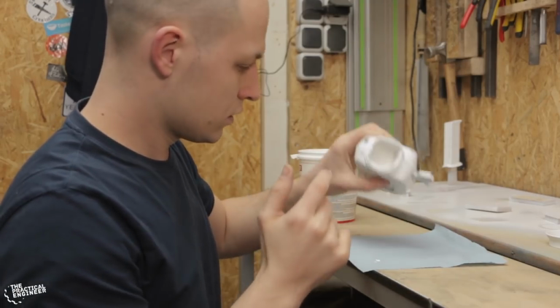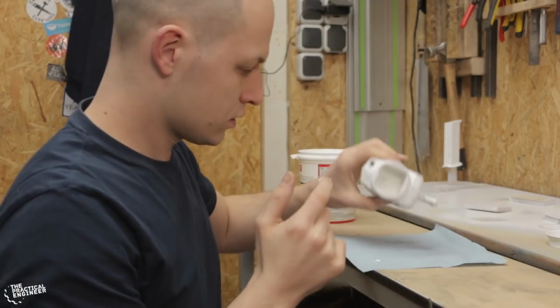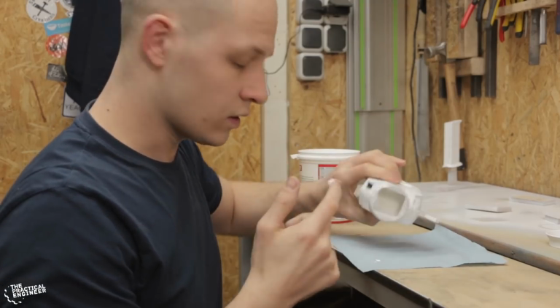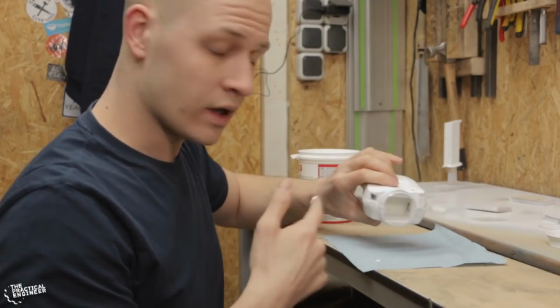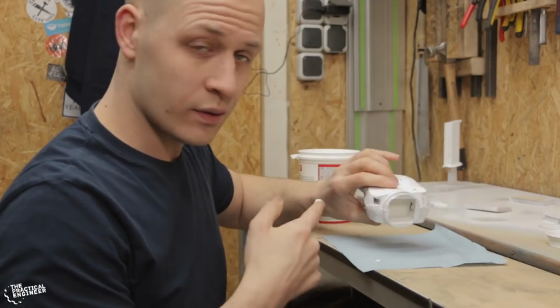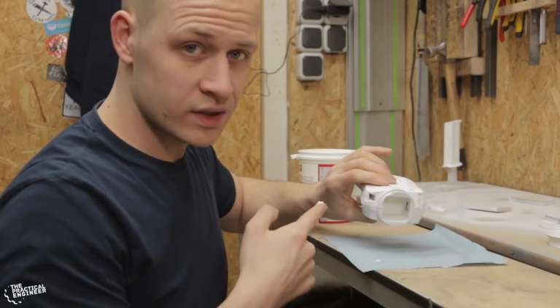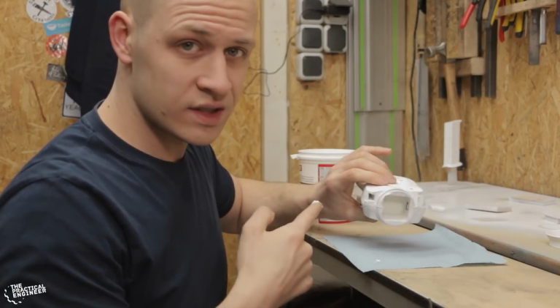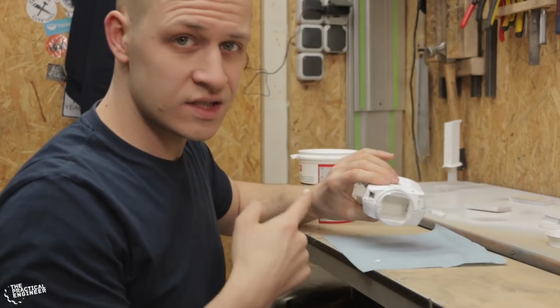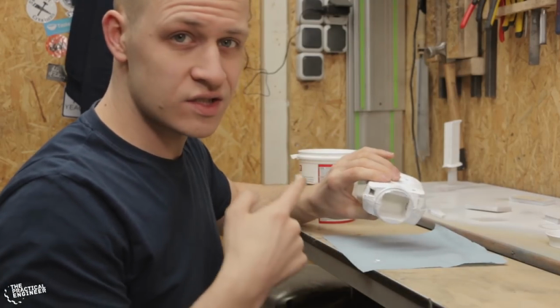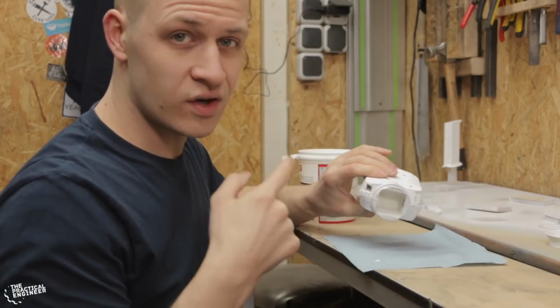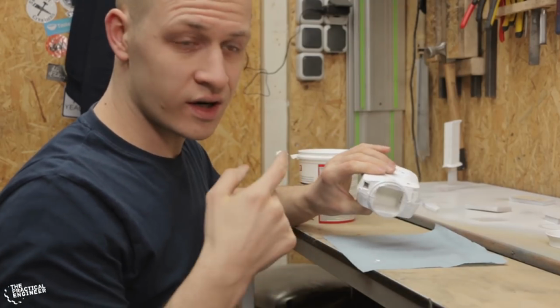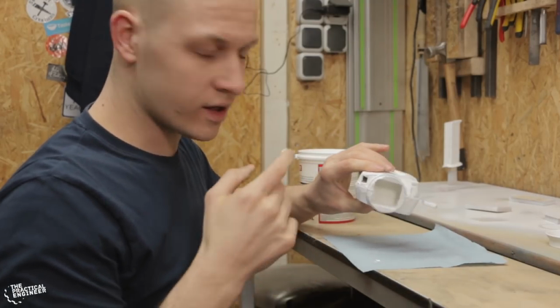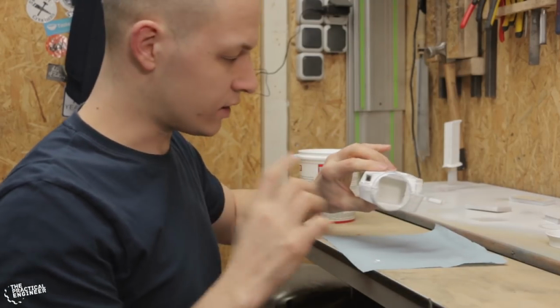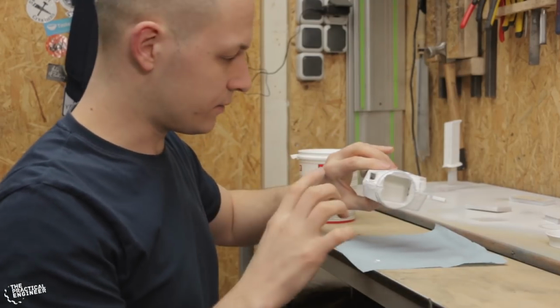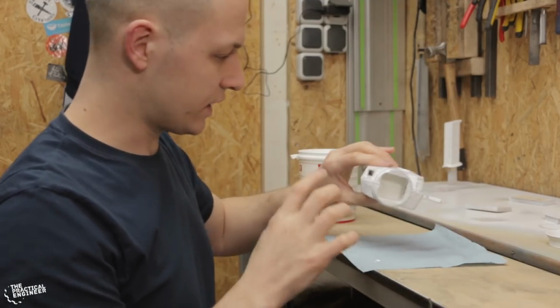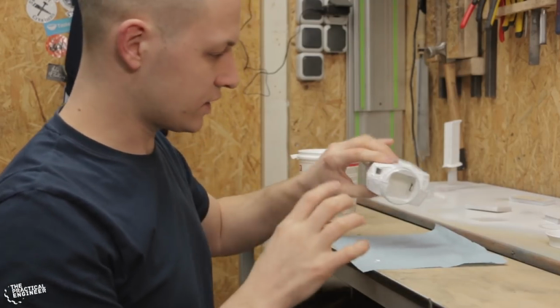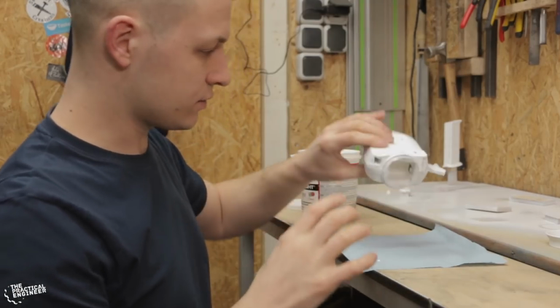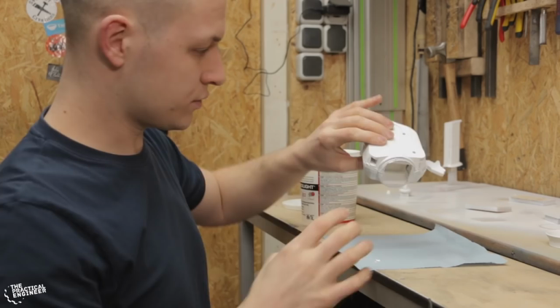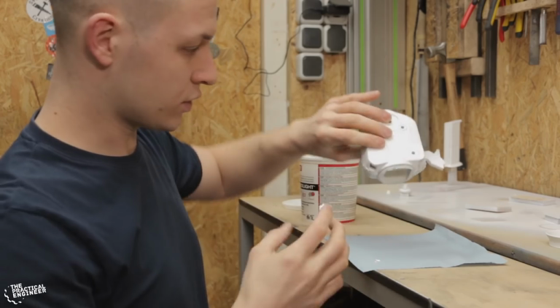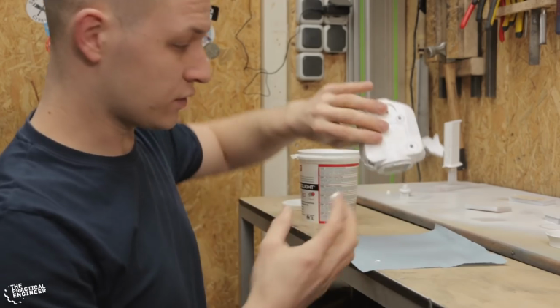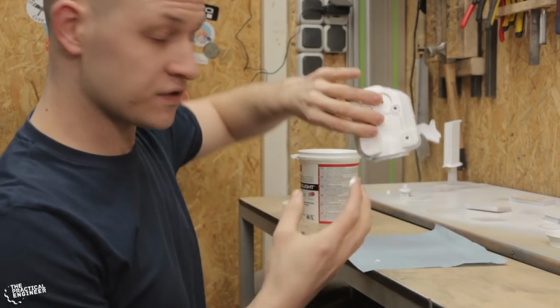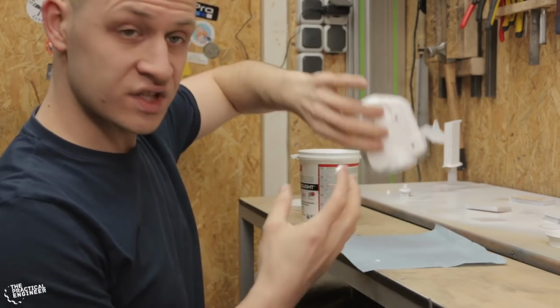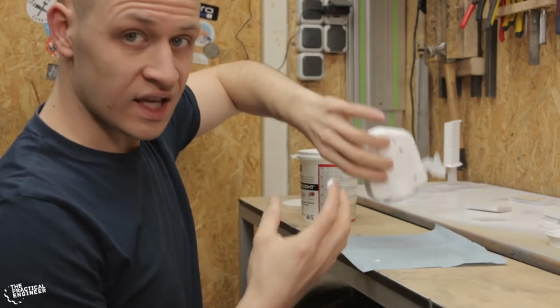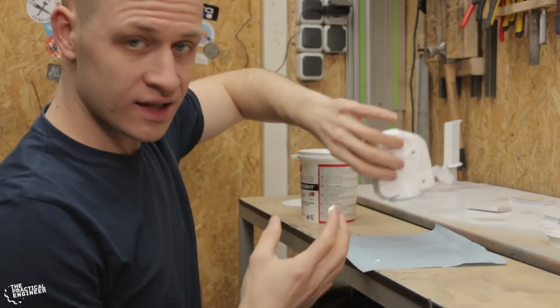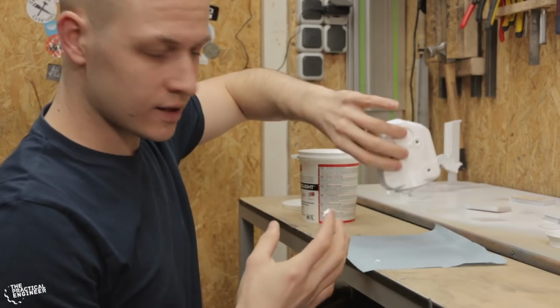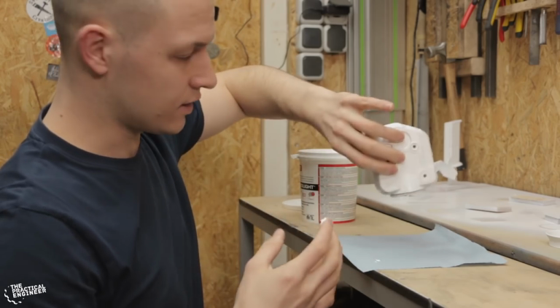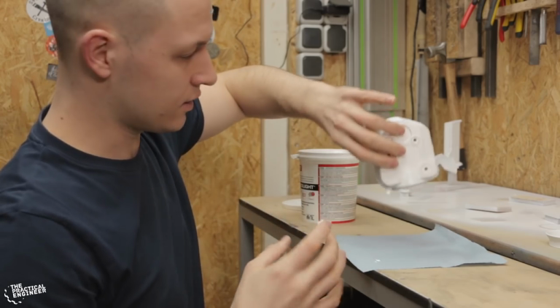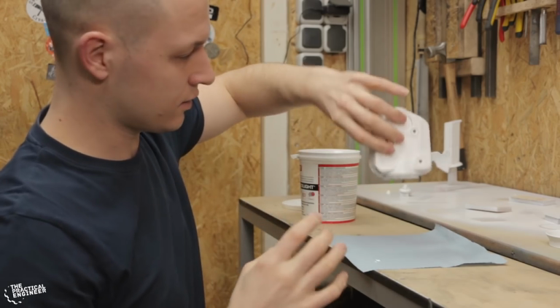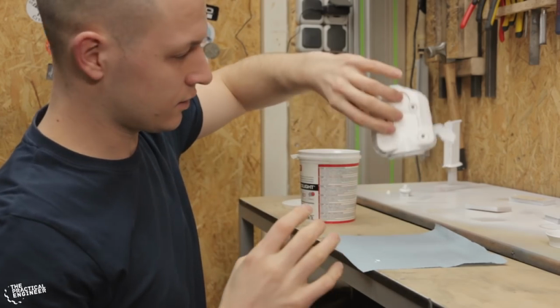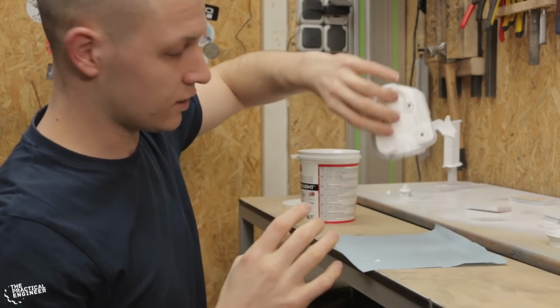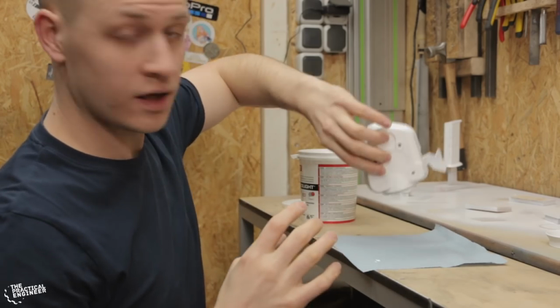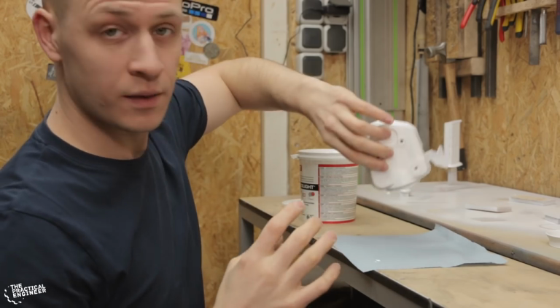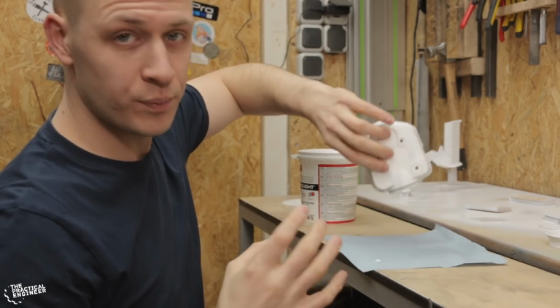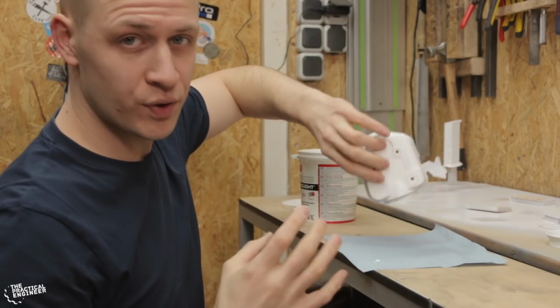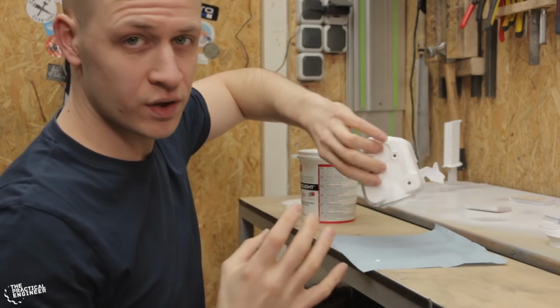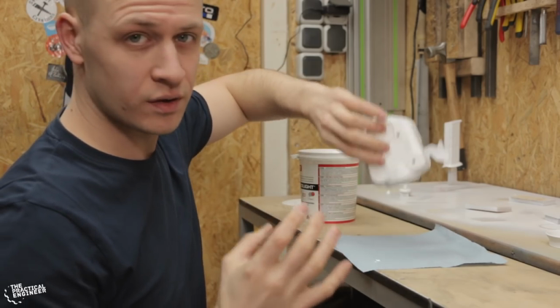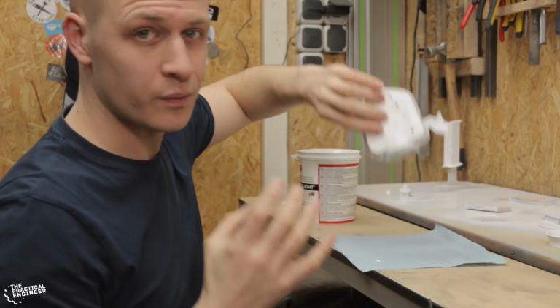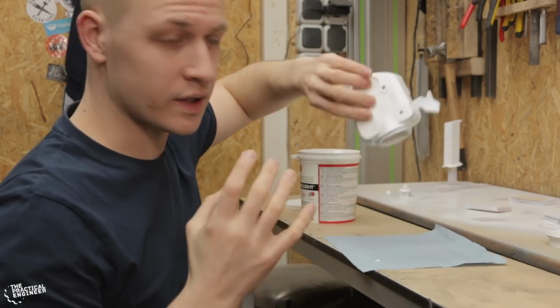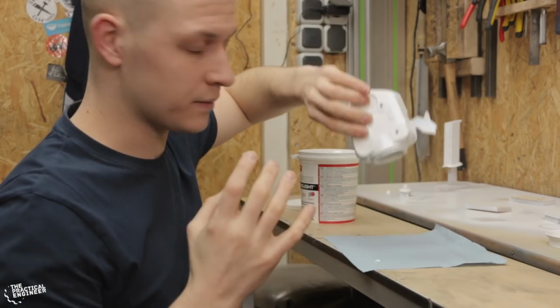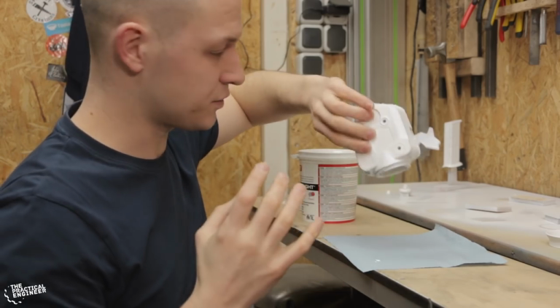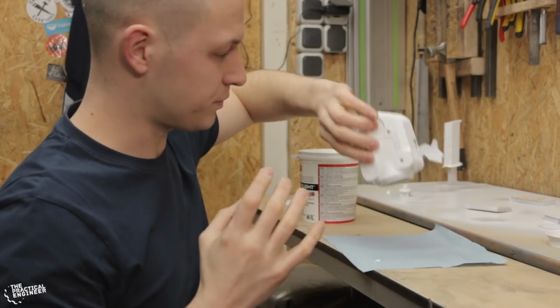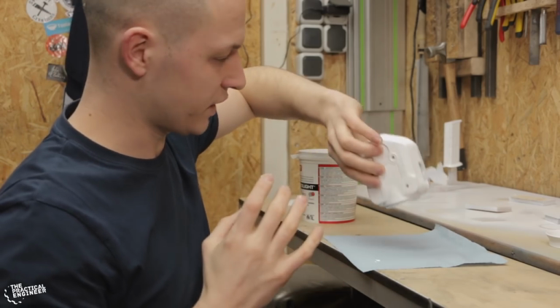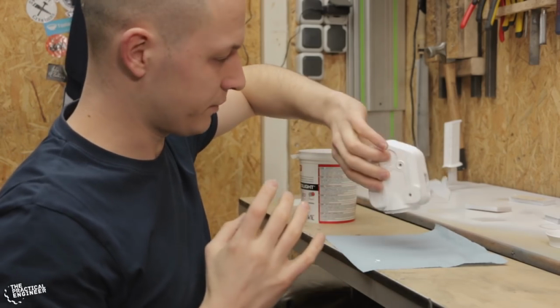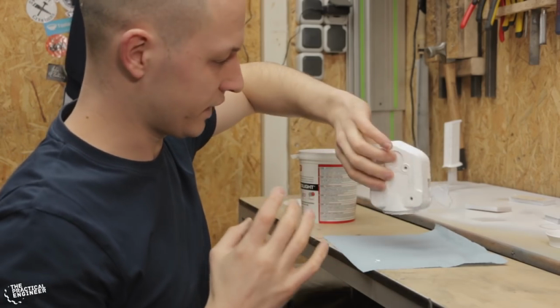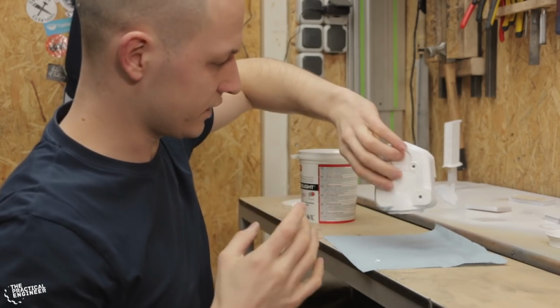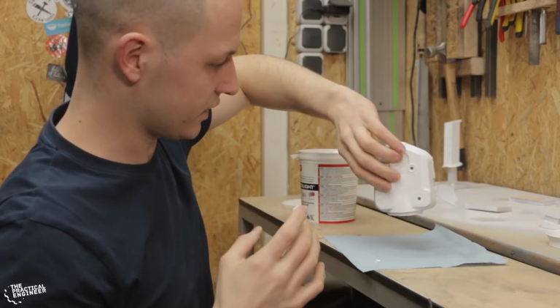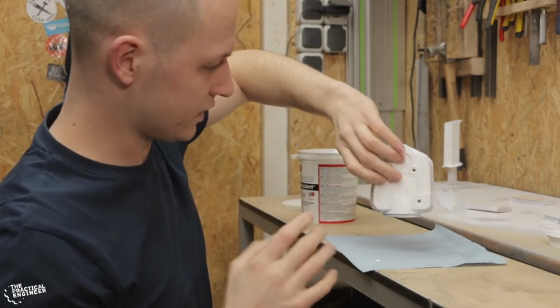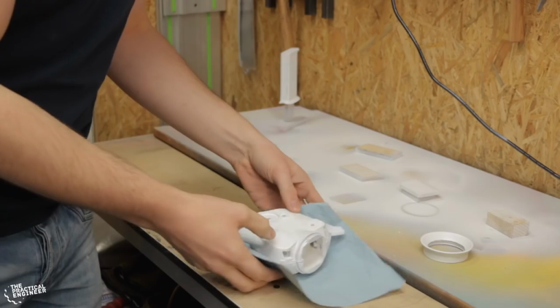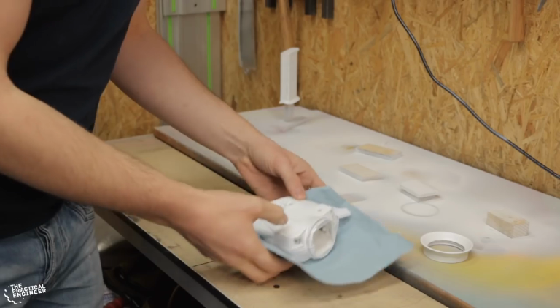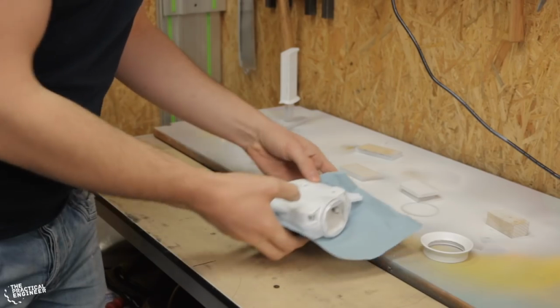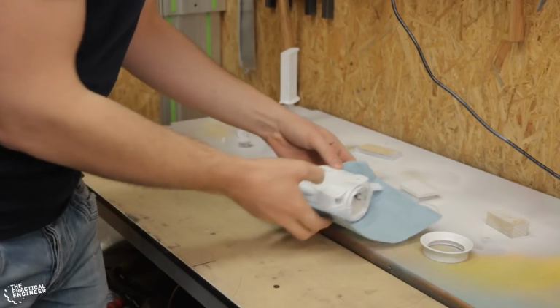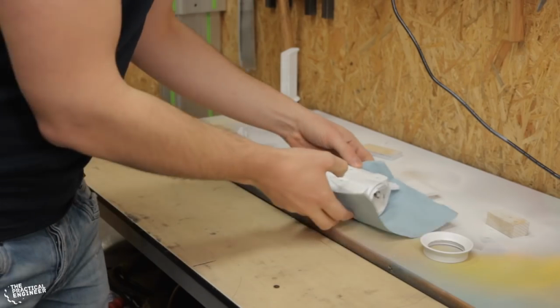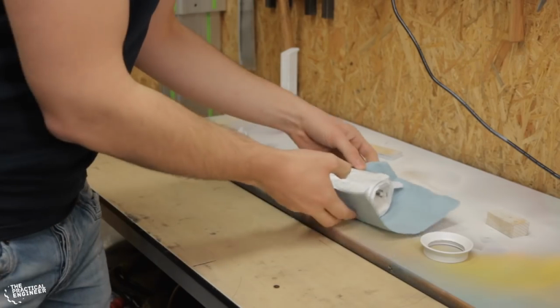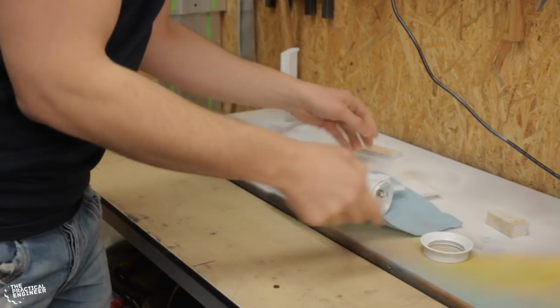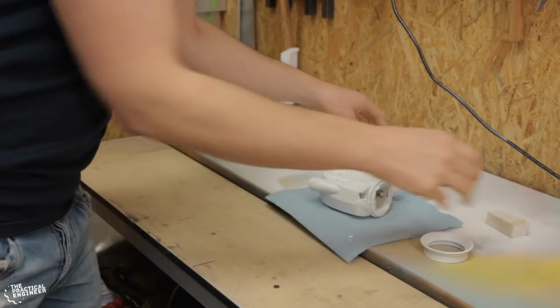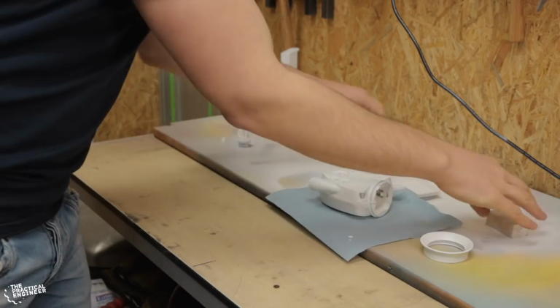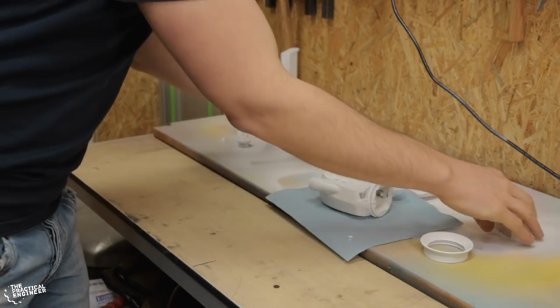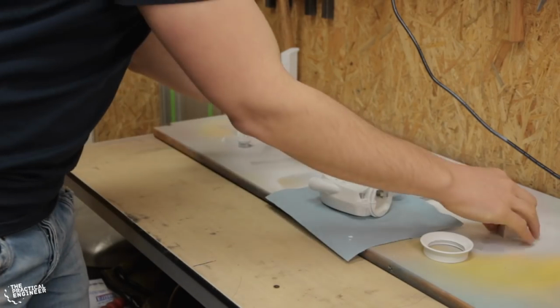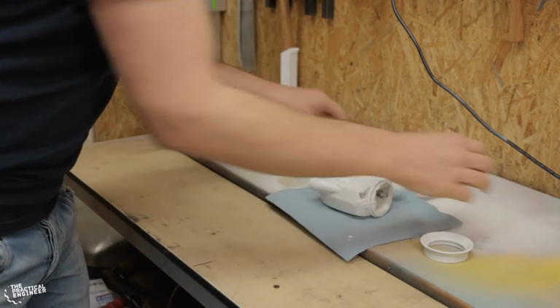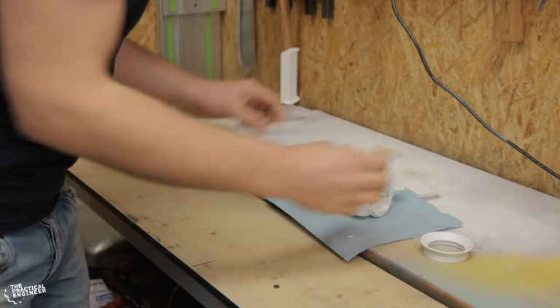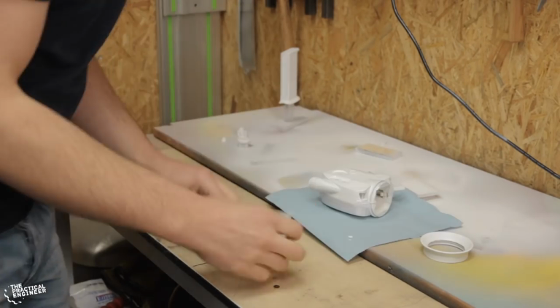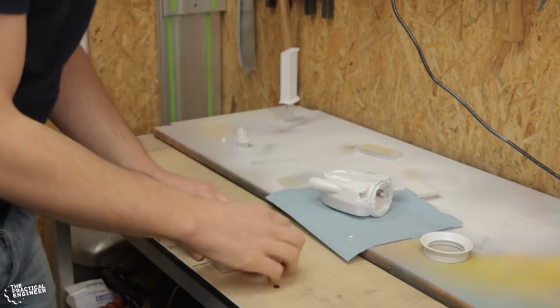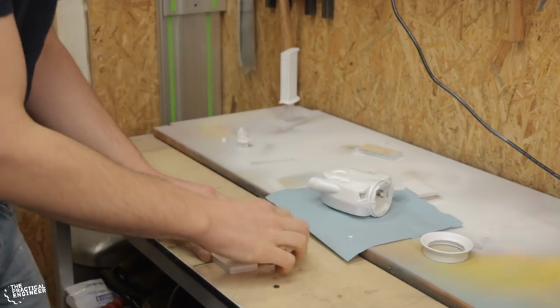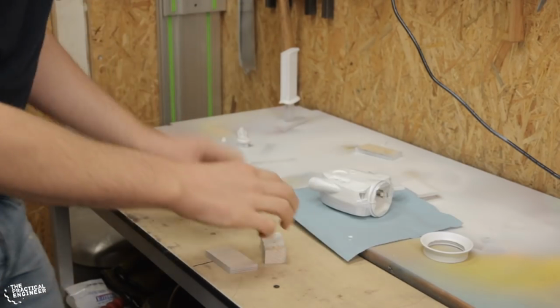While this is drying I'll make some sort of stand that I can put it on when I'm spray painting it, so I can hit all the sides.